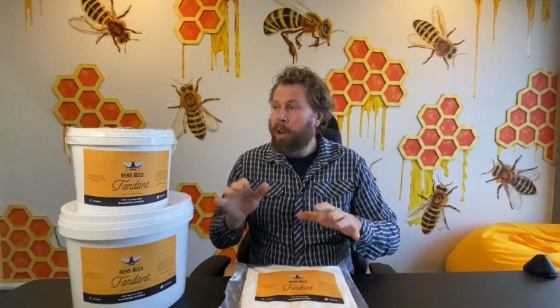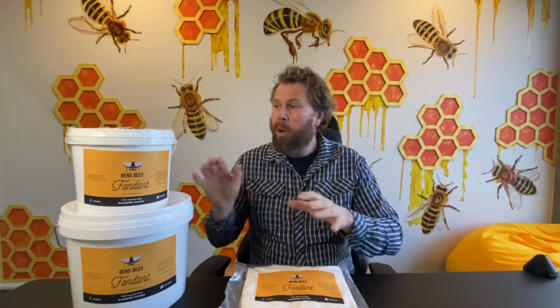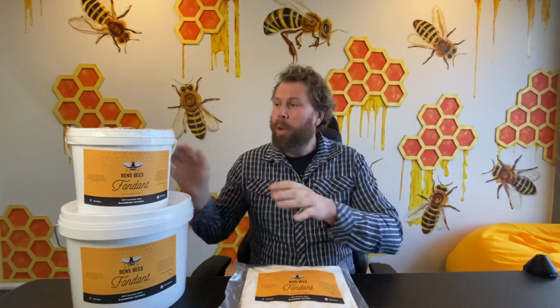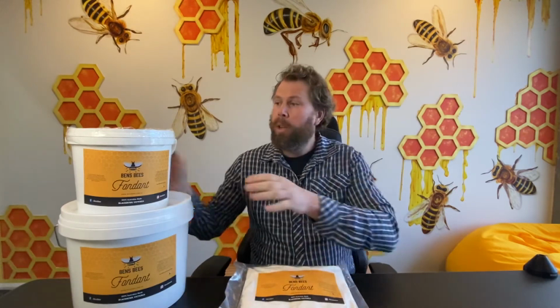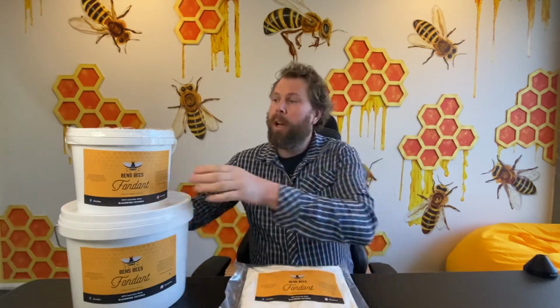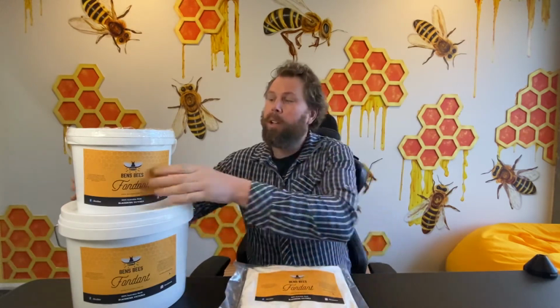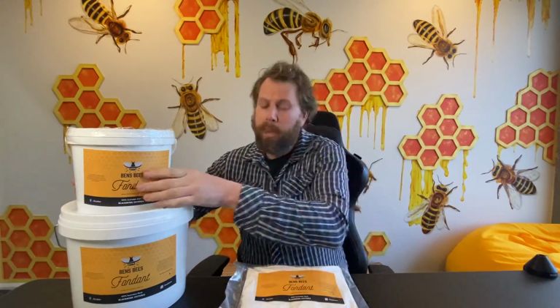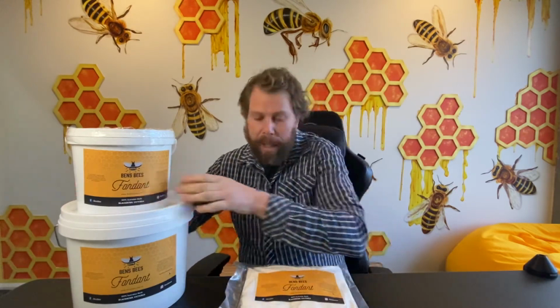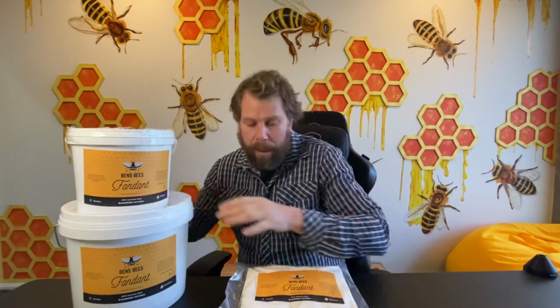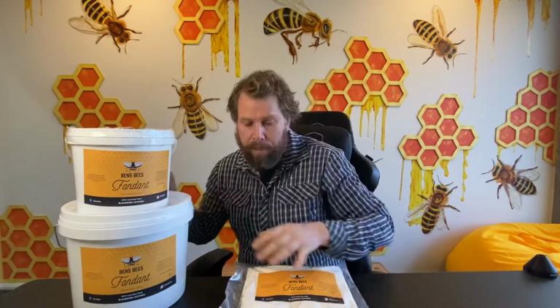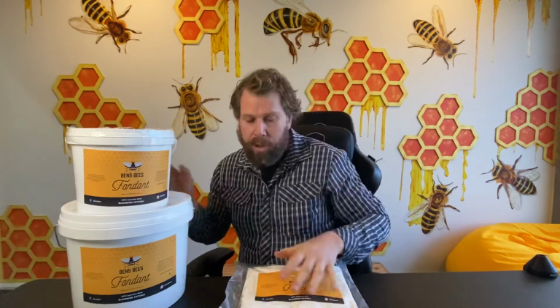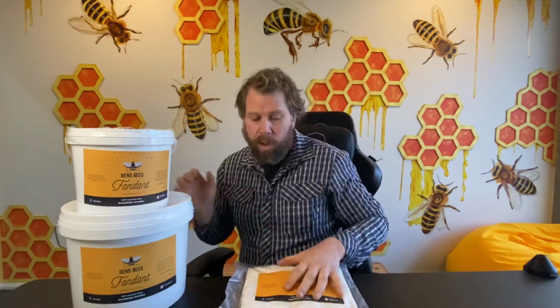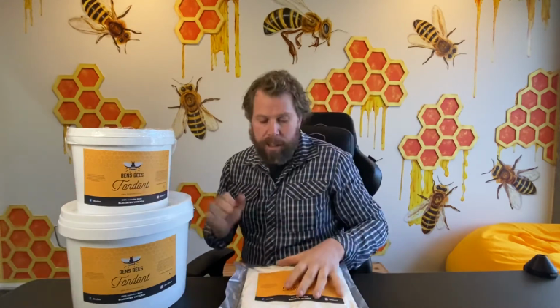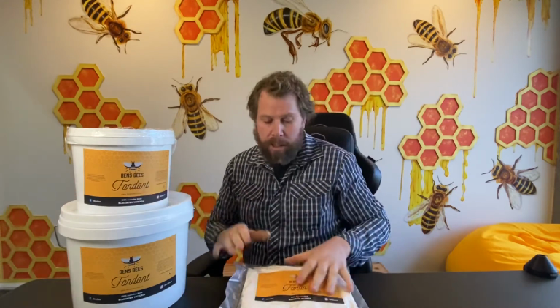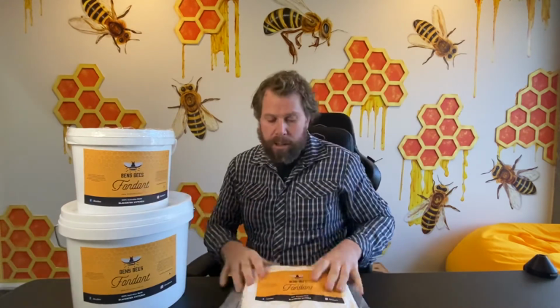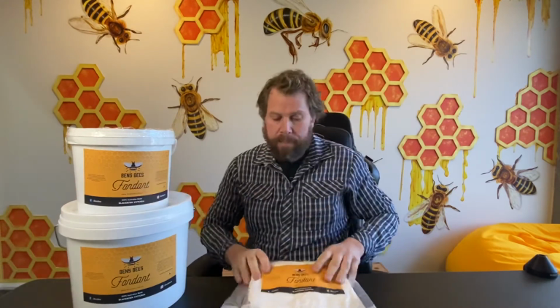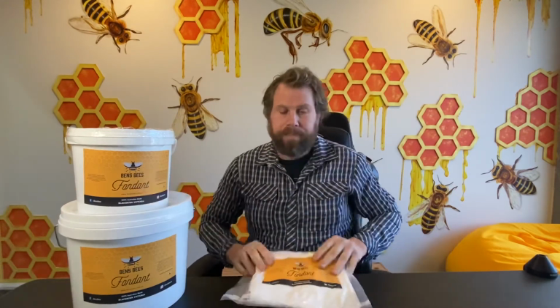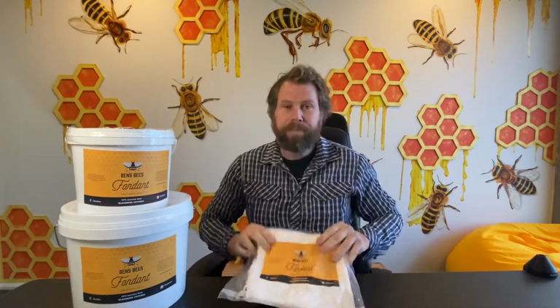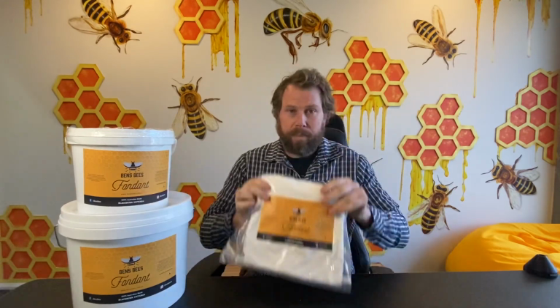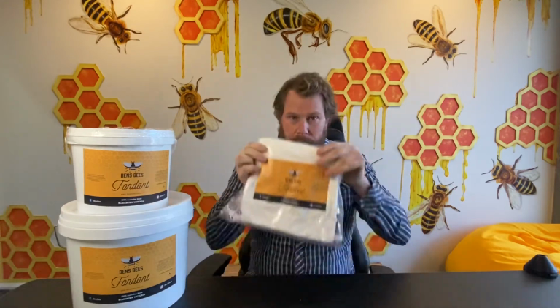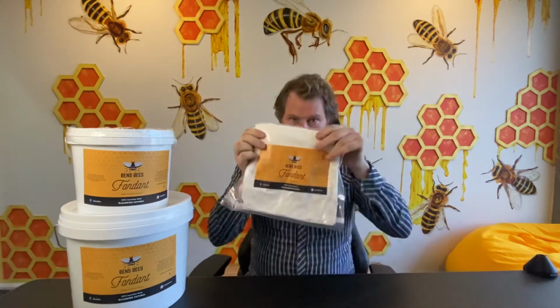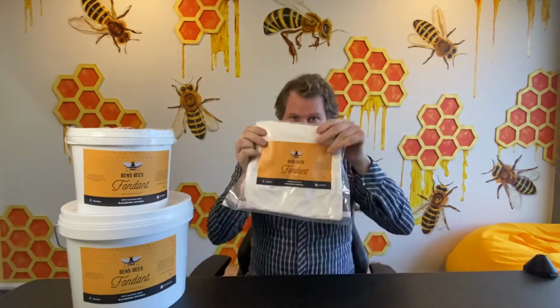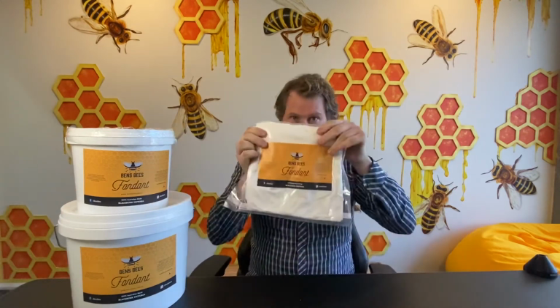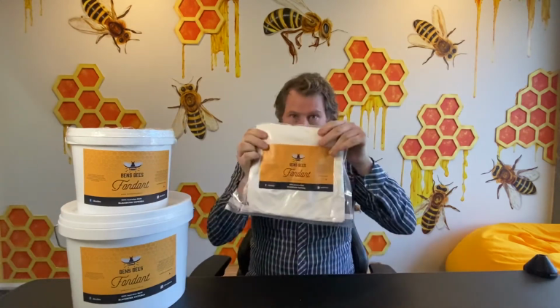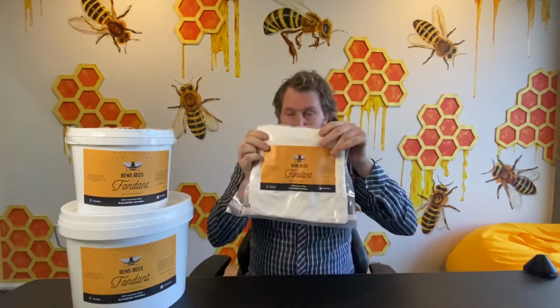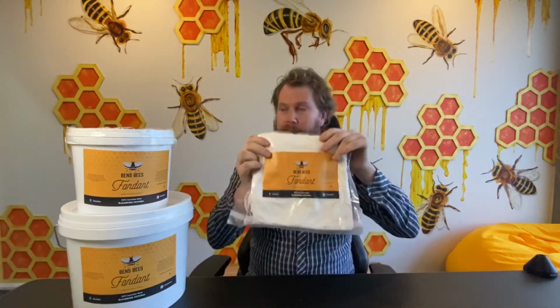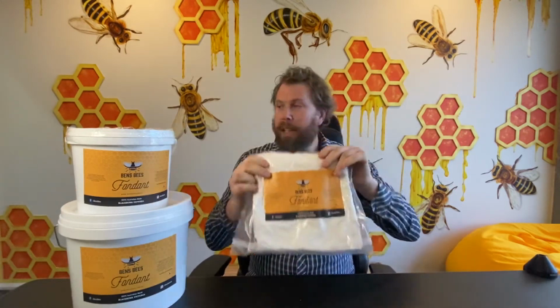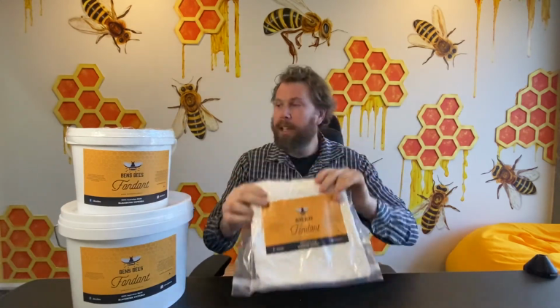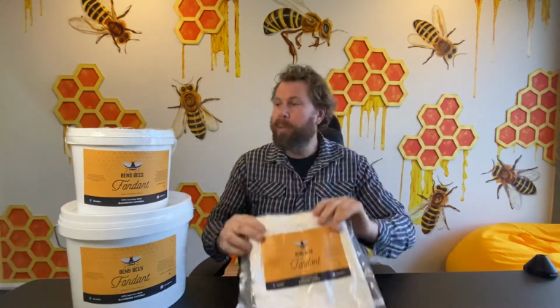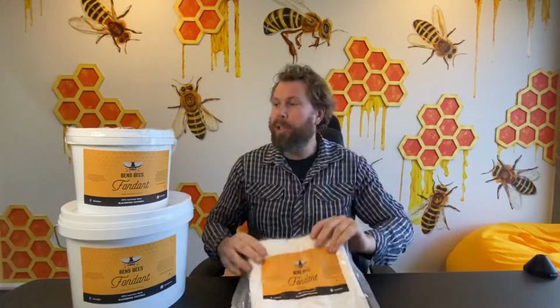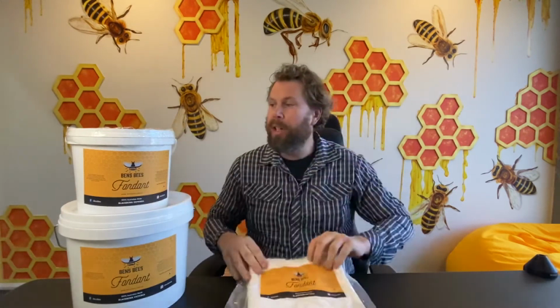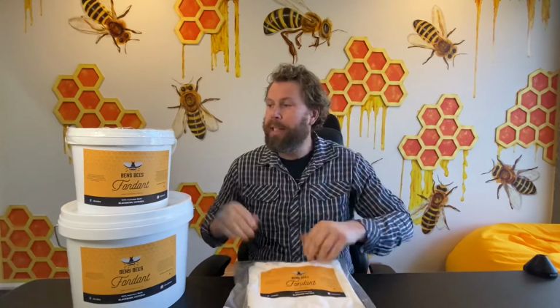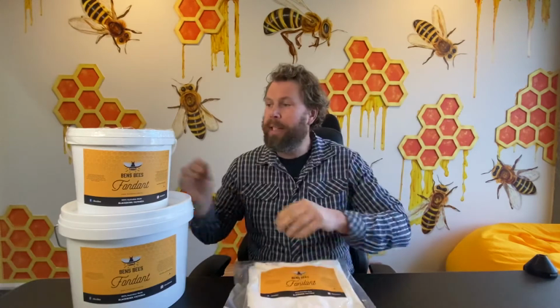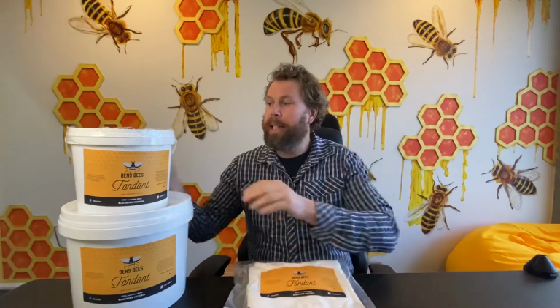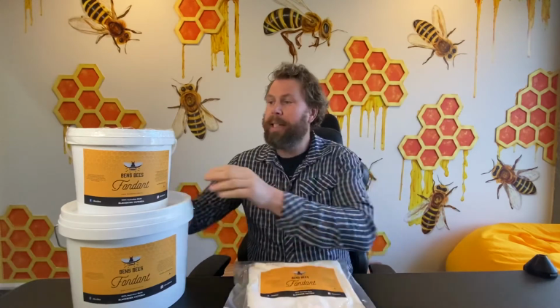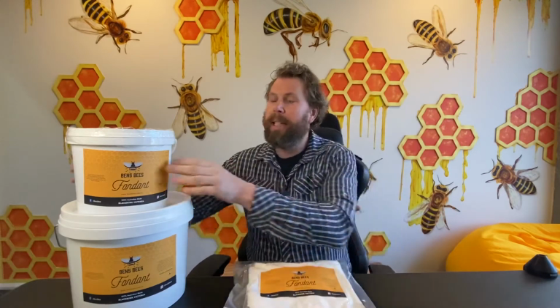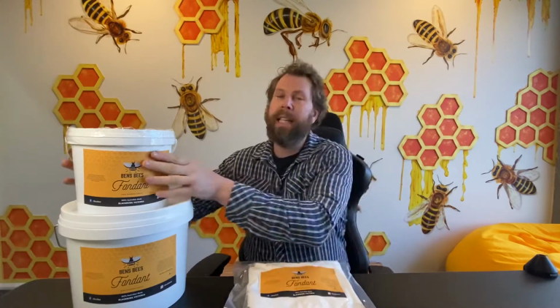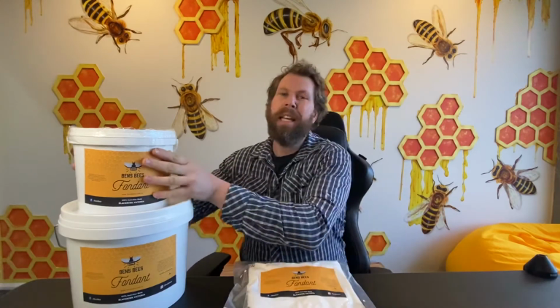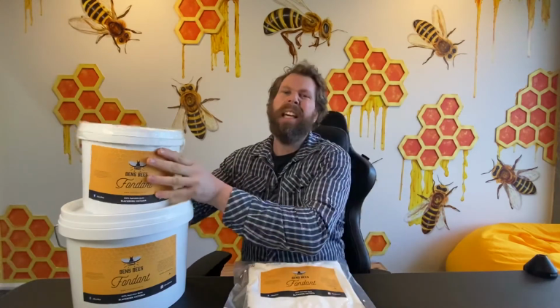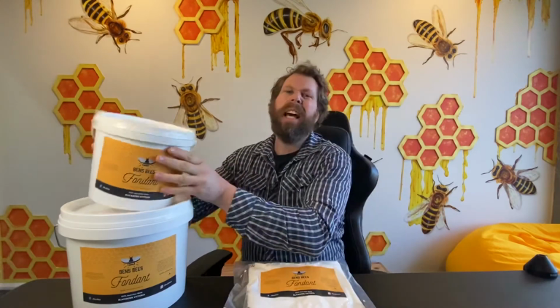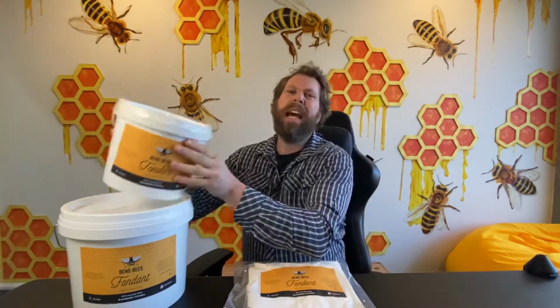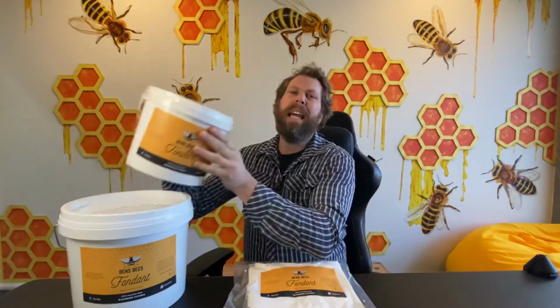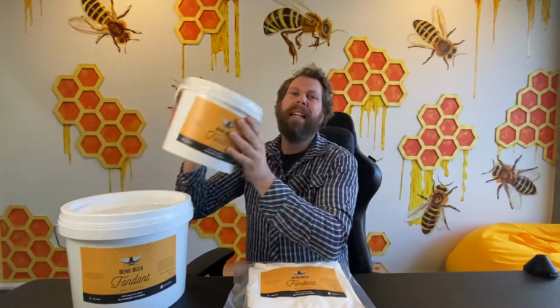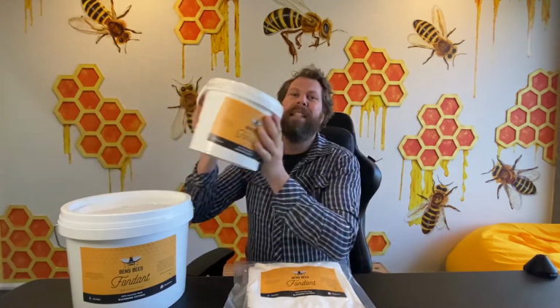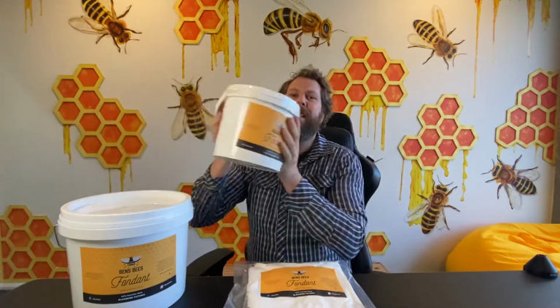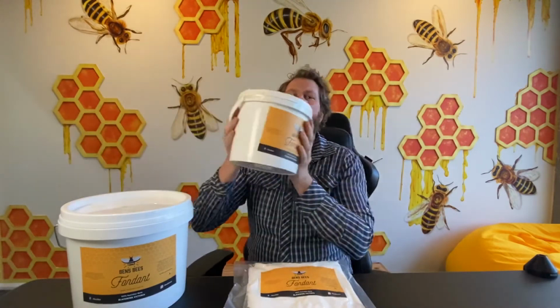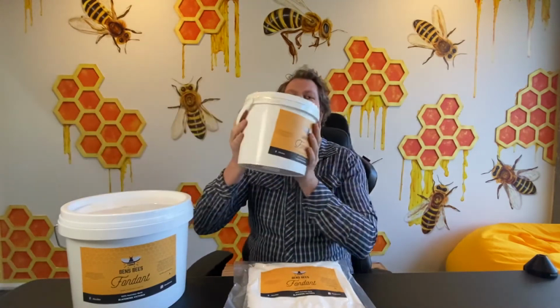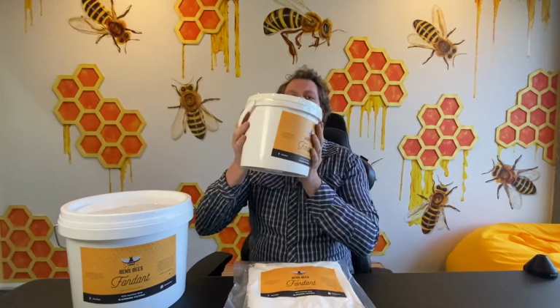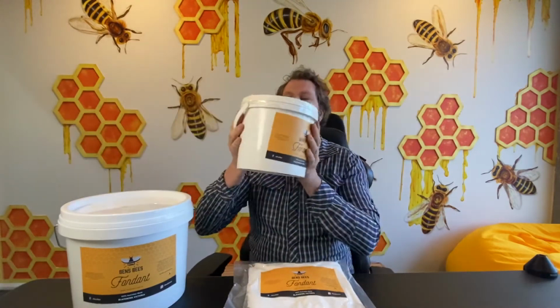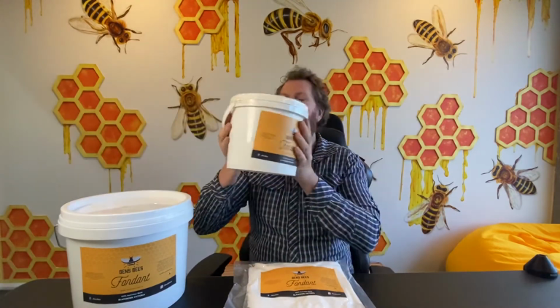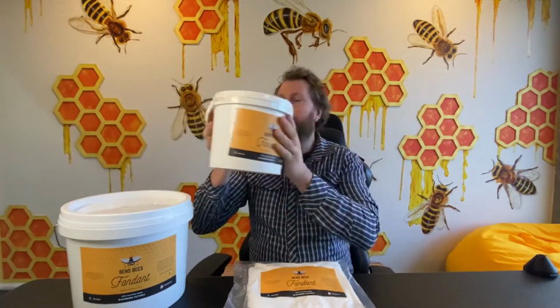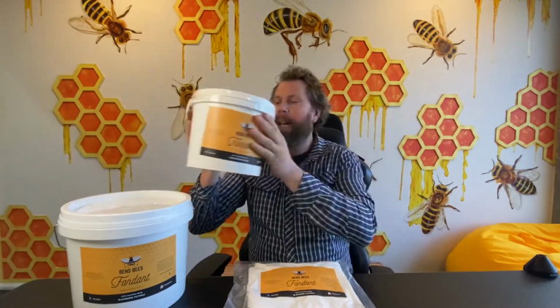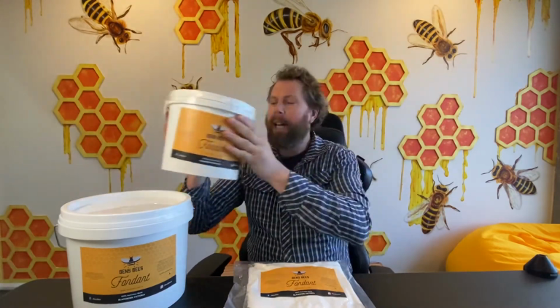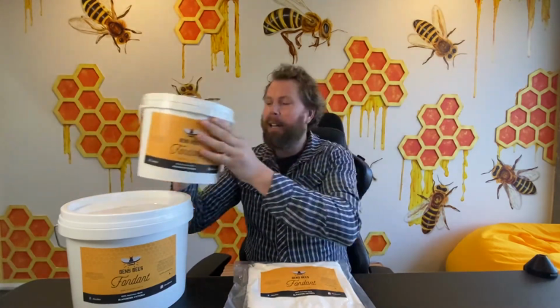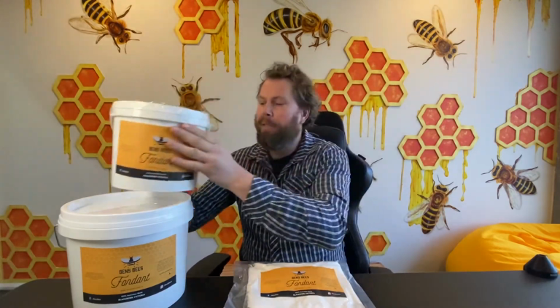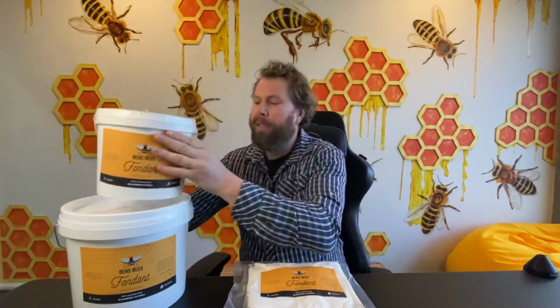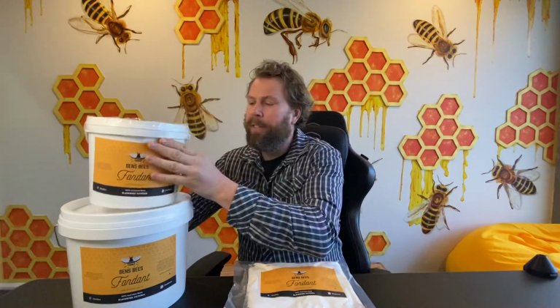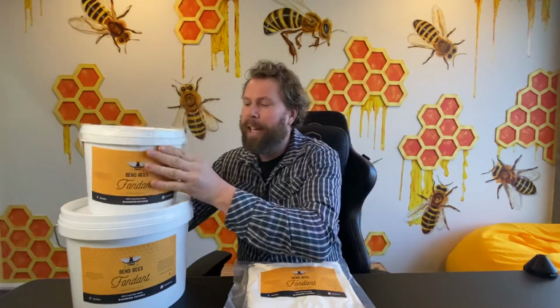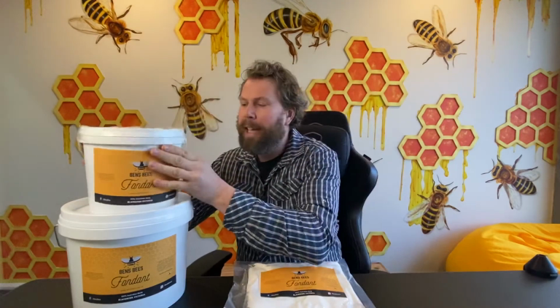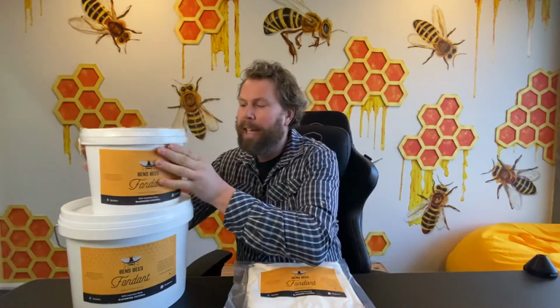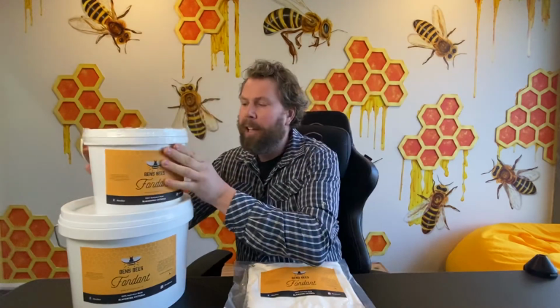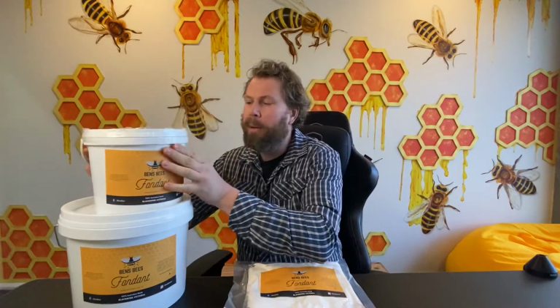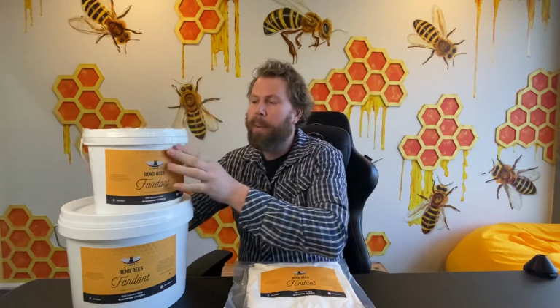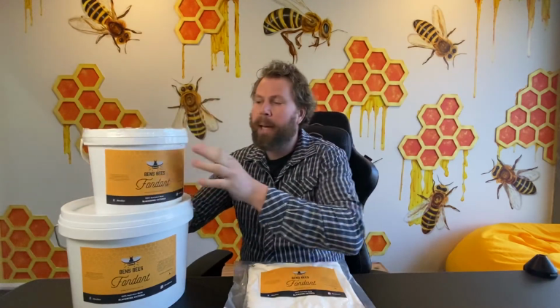It comes in a couple of sizes — two kilos, which are nice and easy, a seven kilo bucket, and a fifteen kilo bucket.